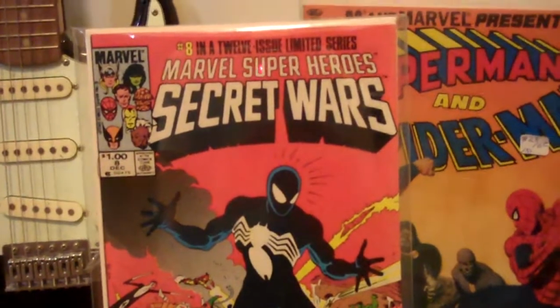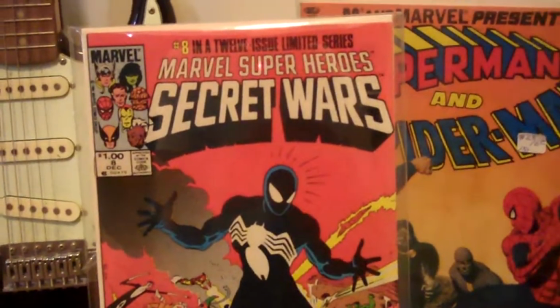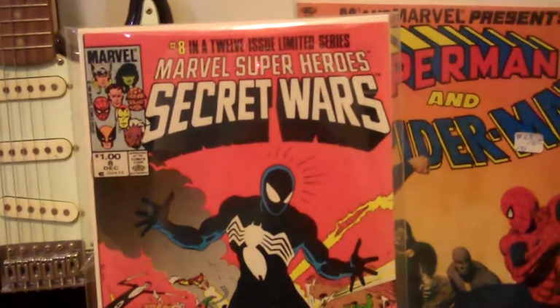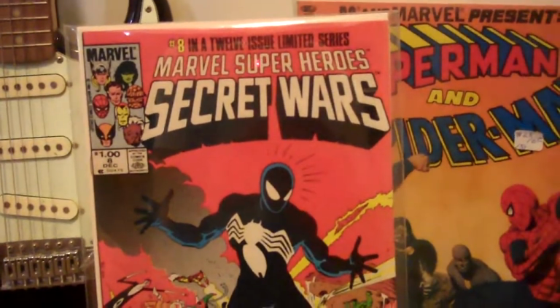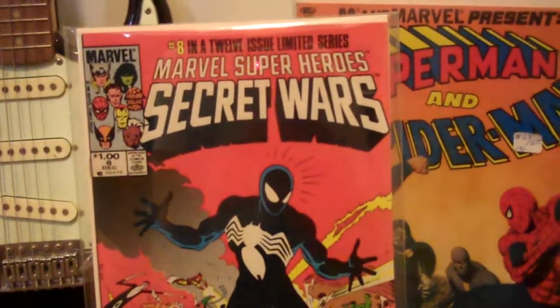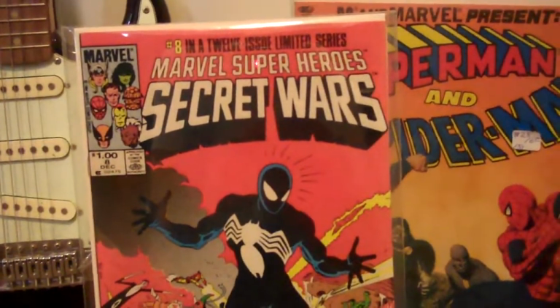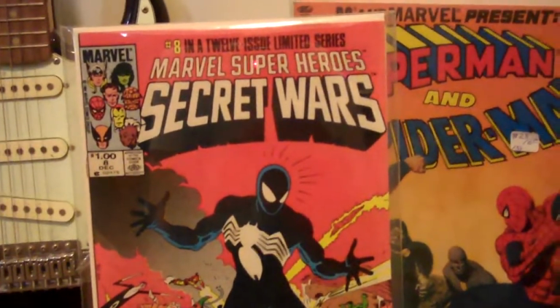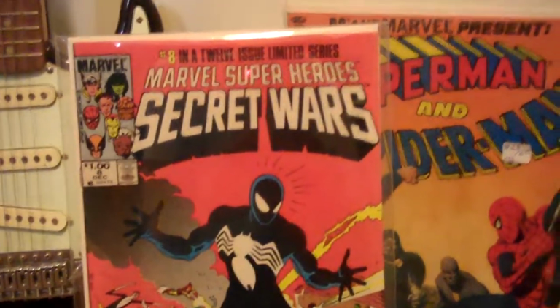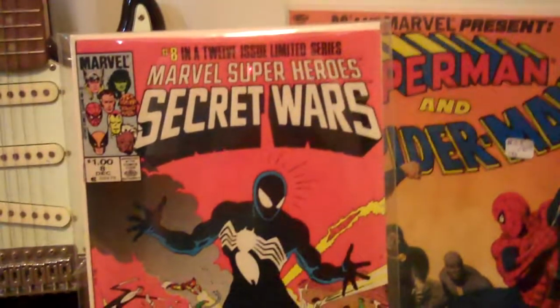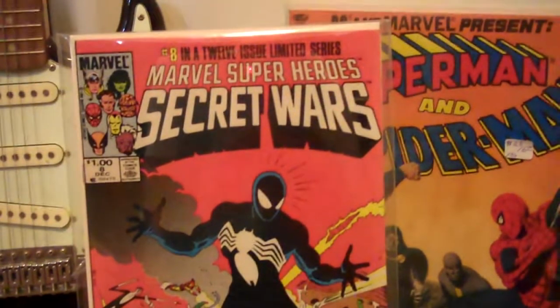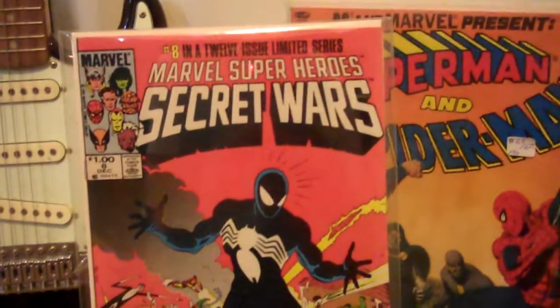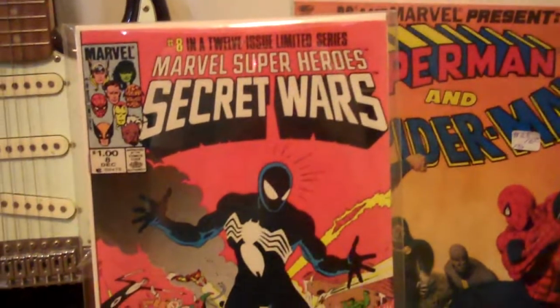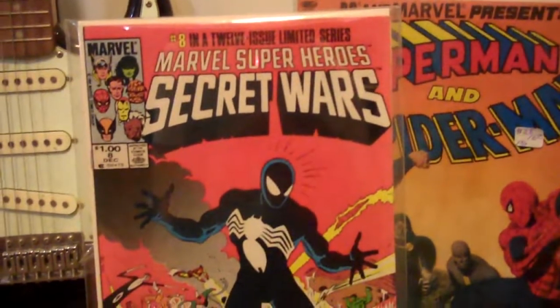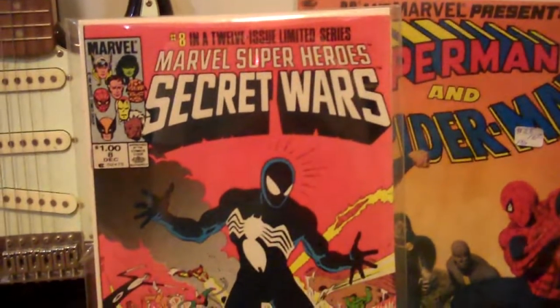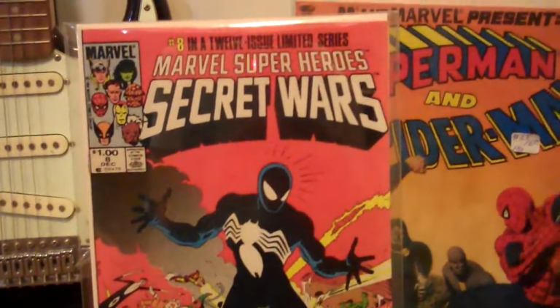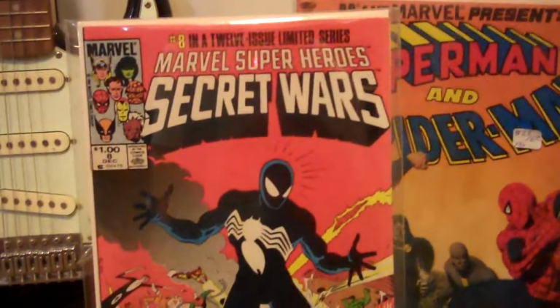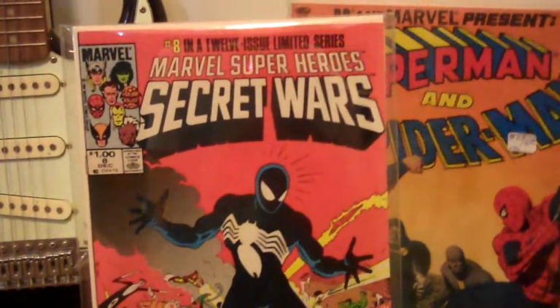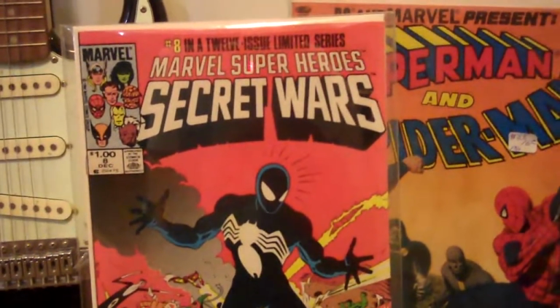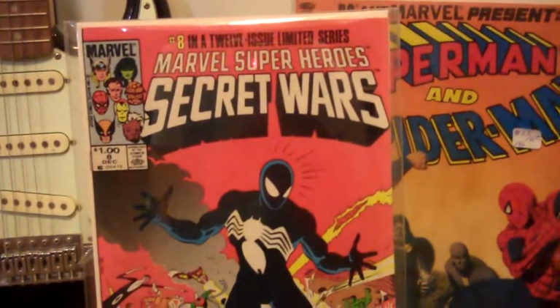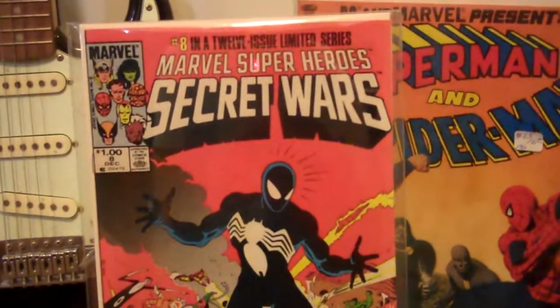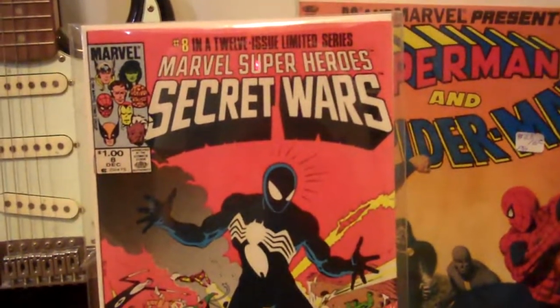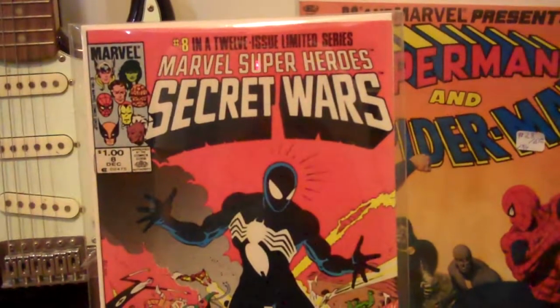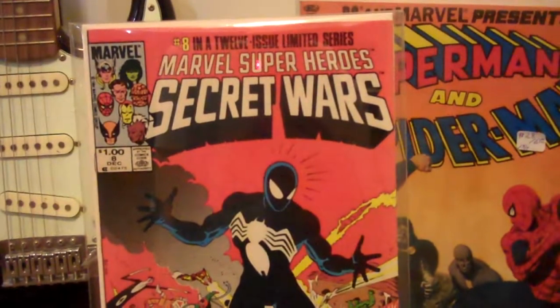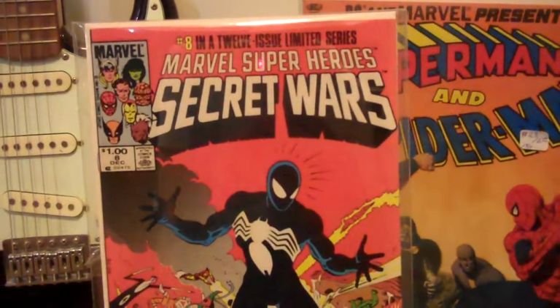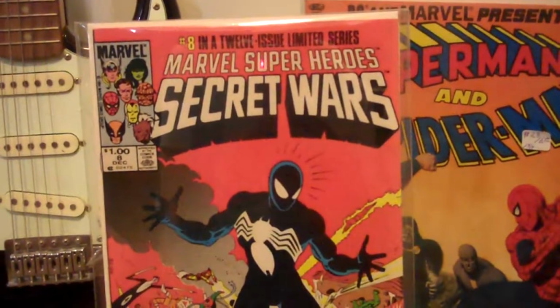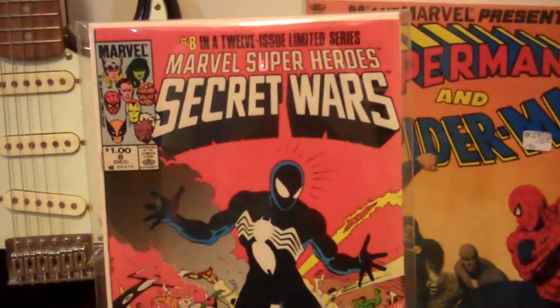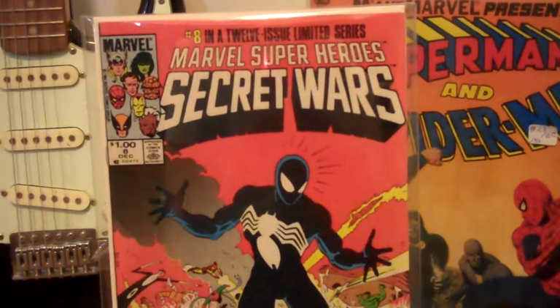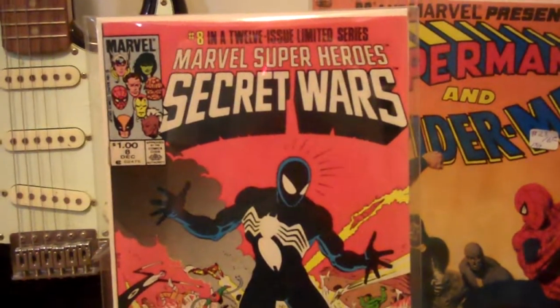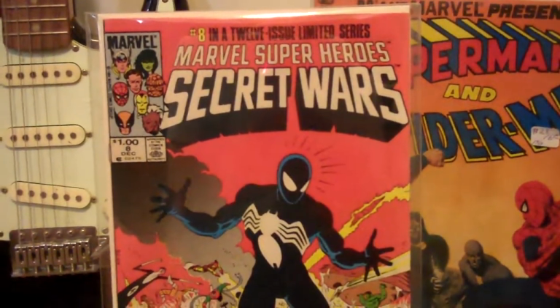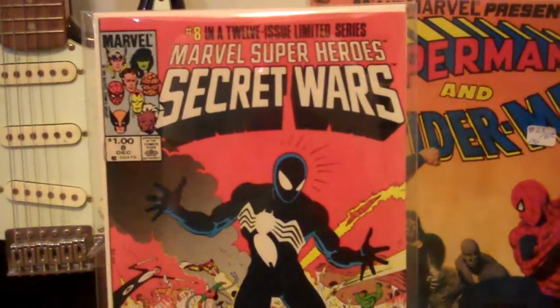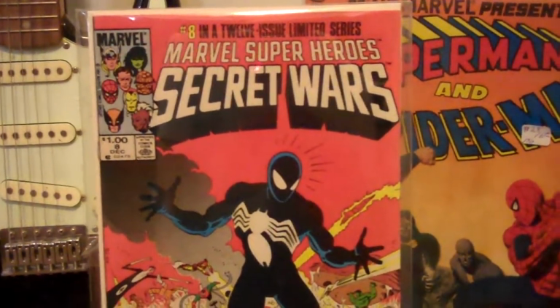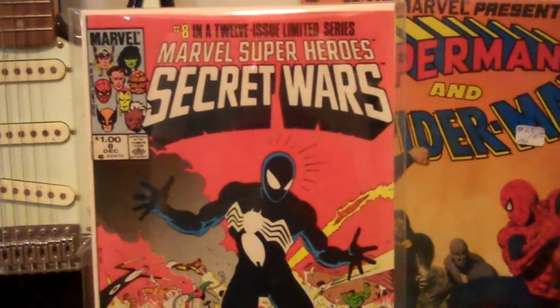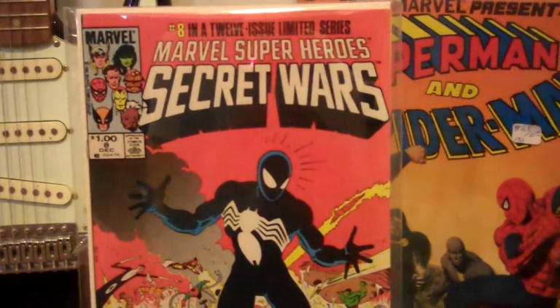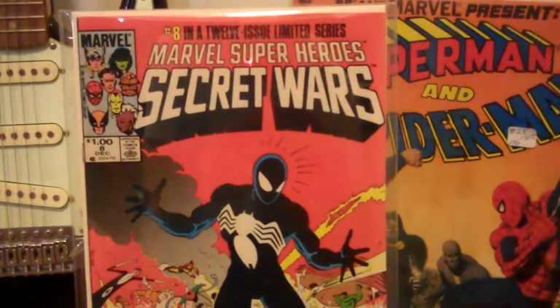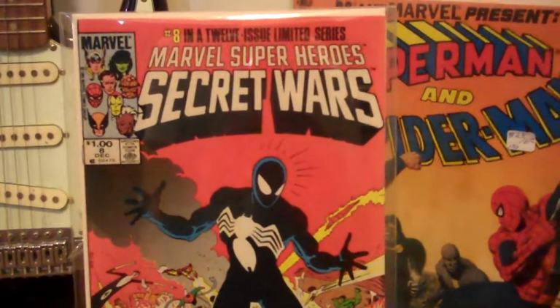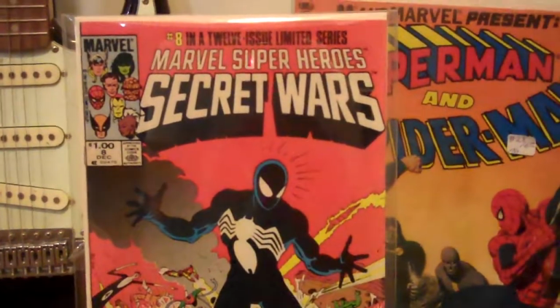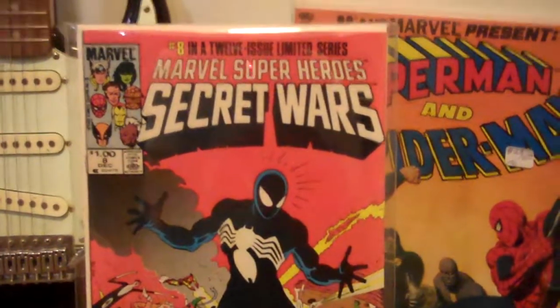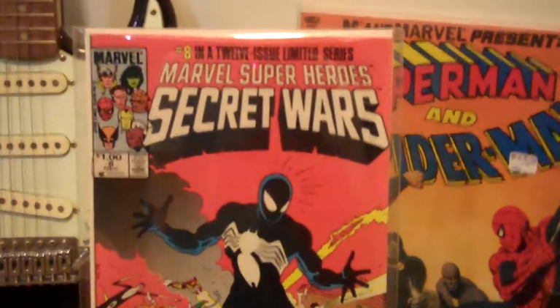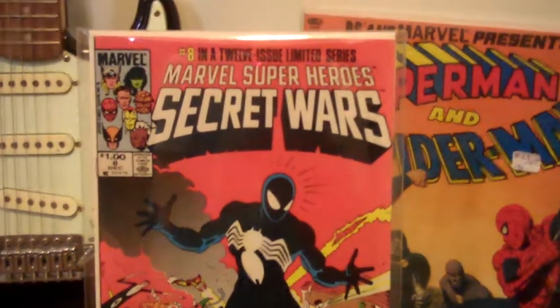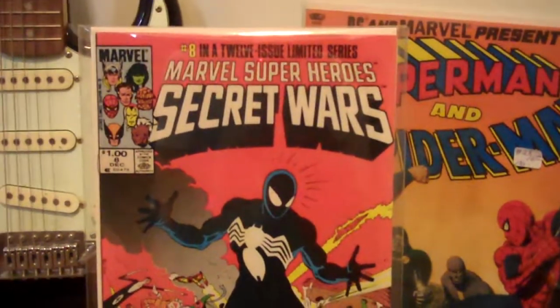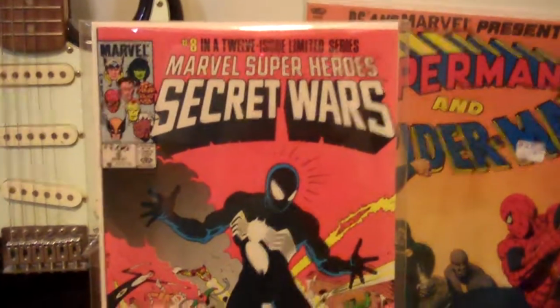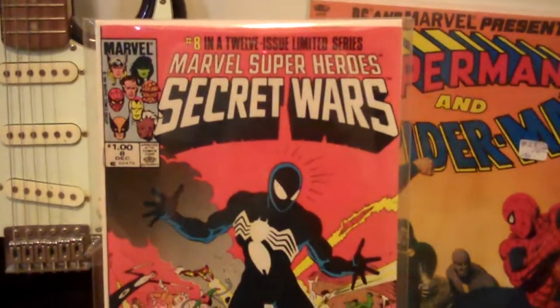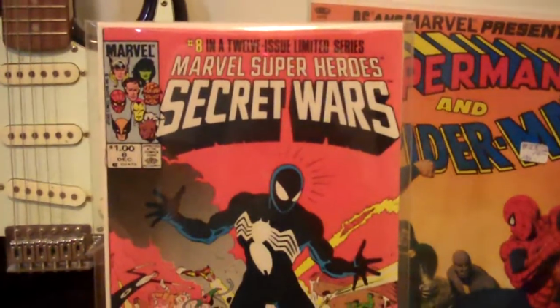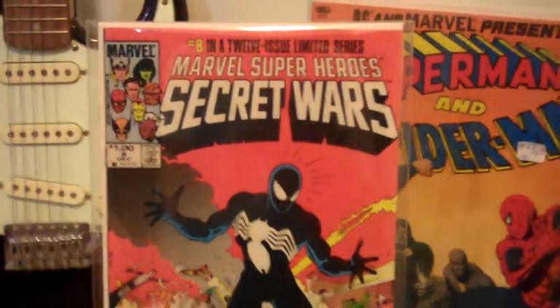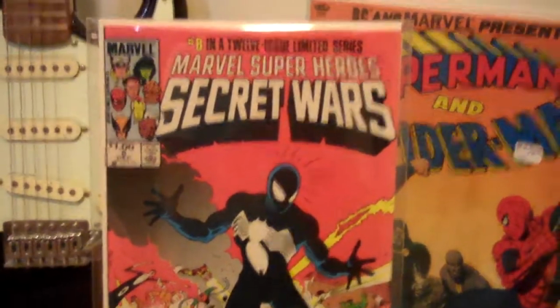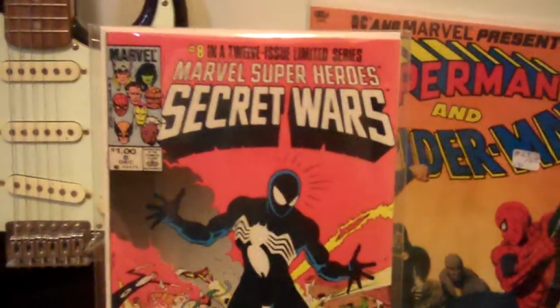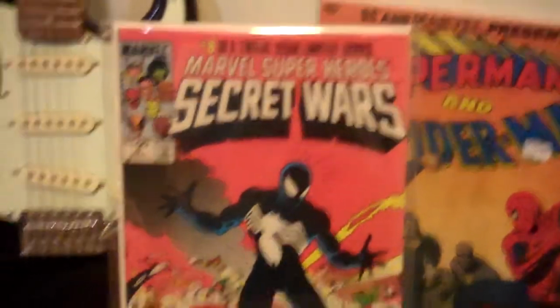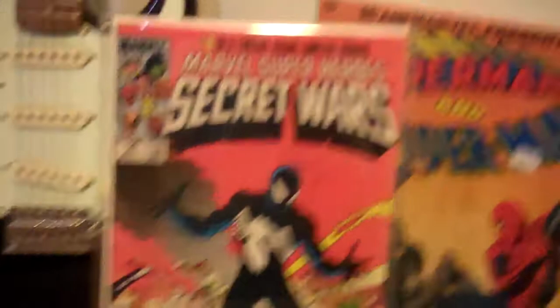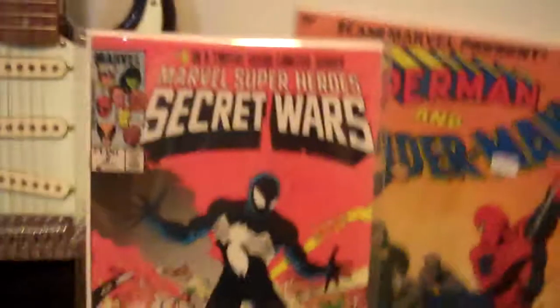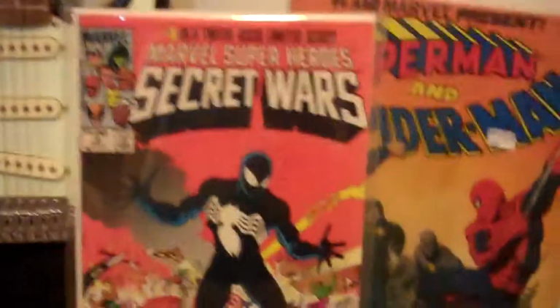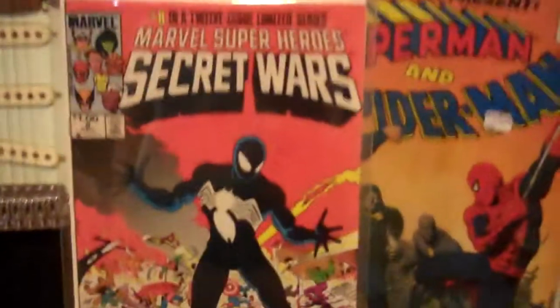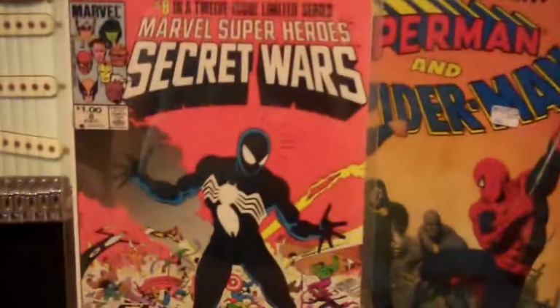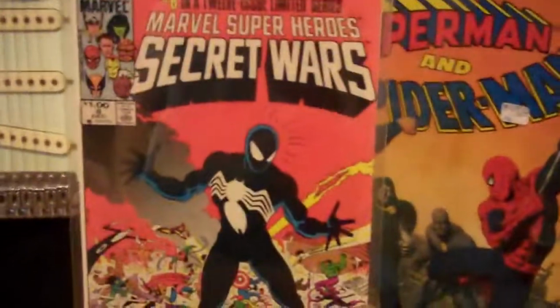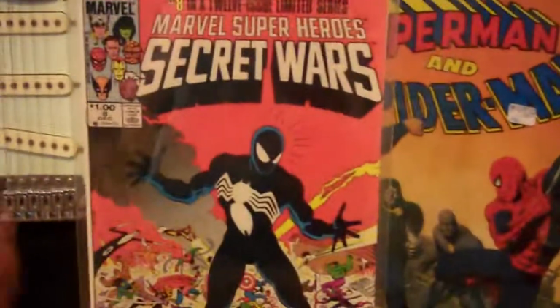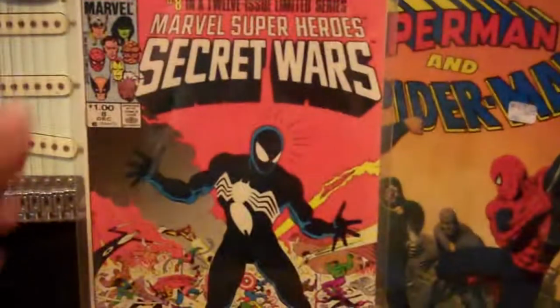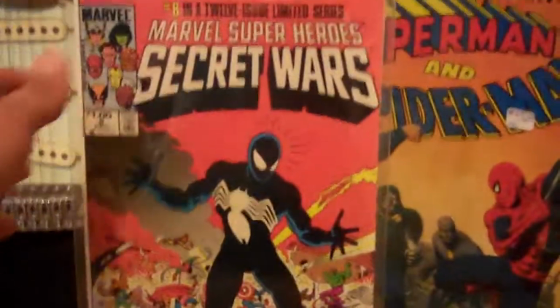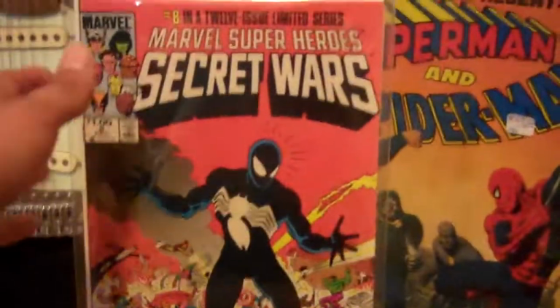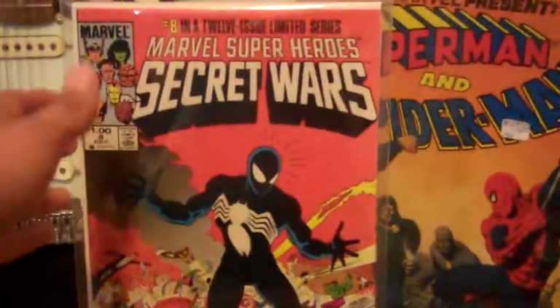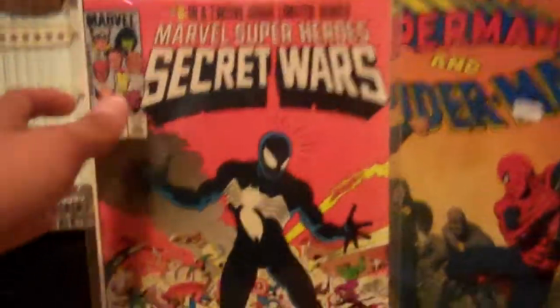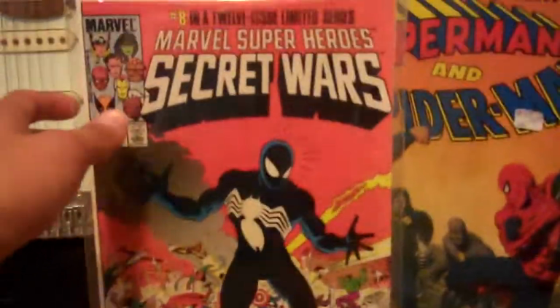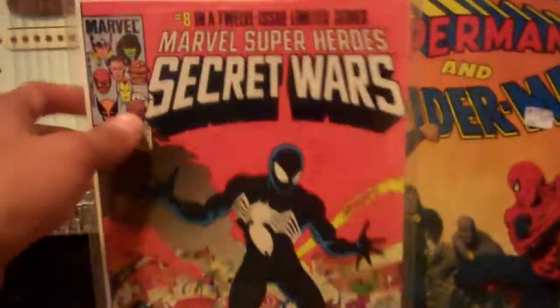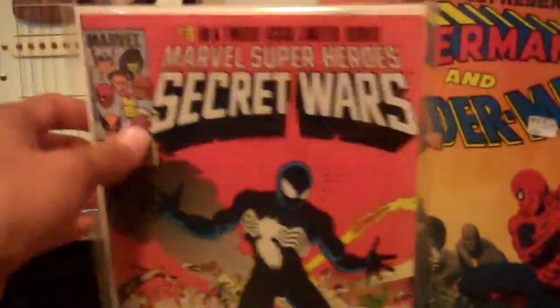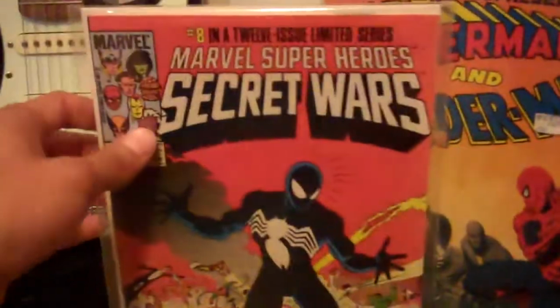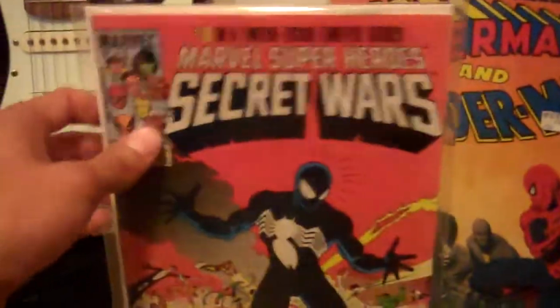The third one probably still lies in the comic shop from which I bought this.